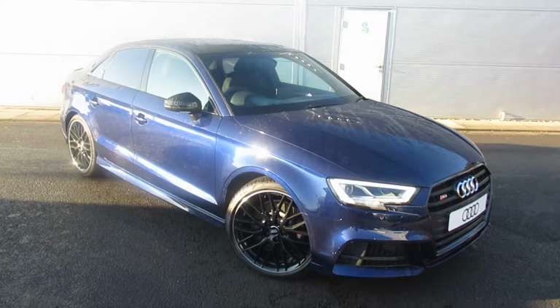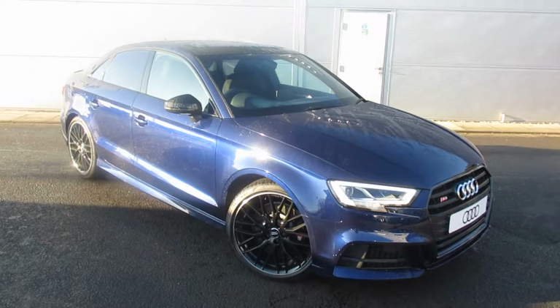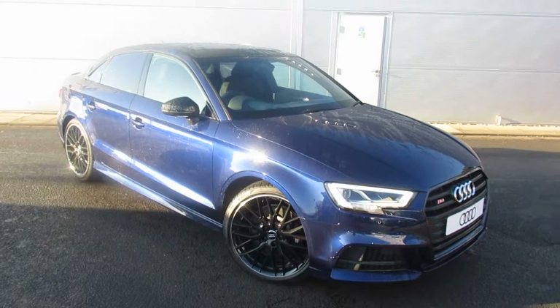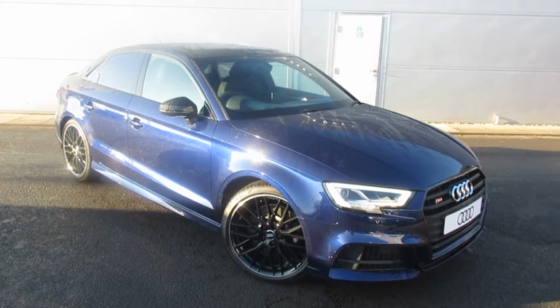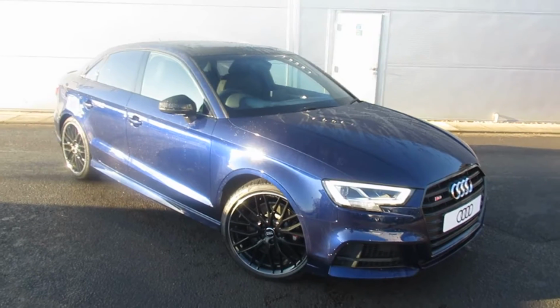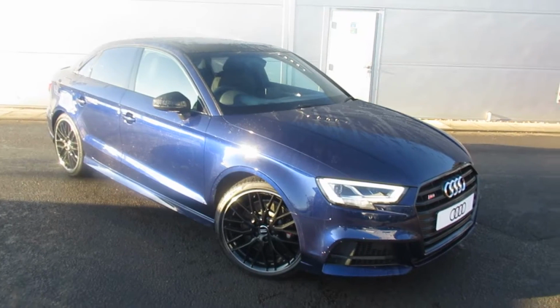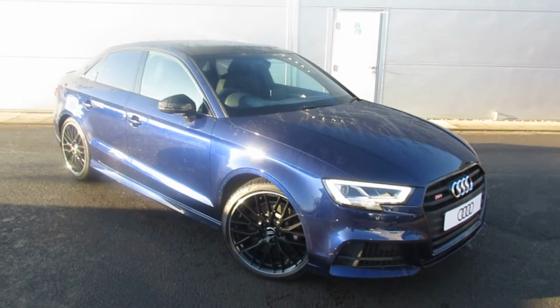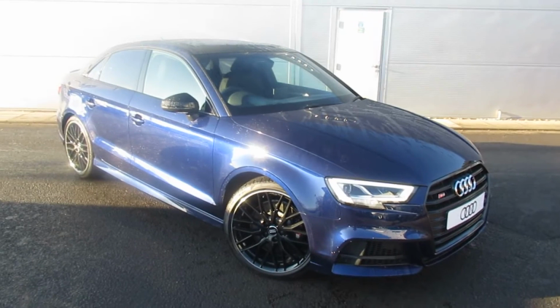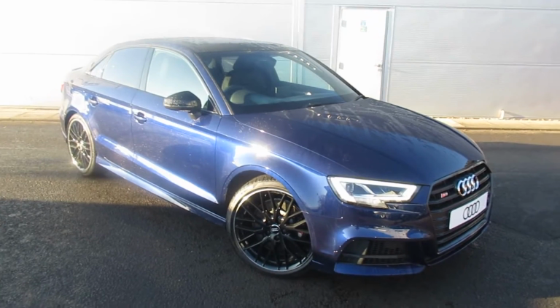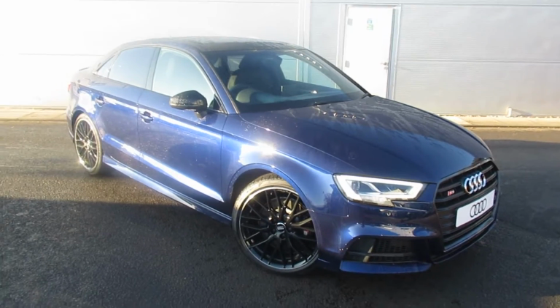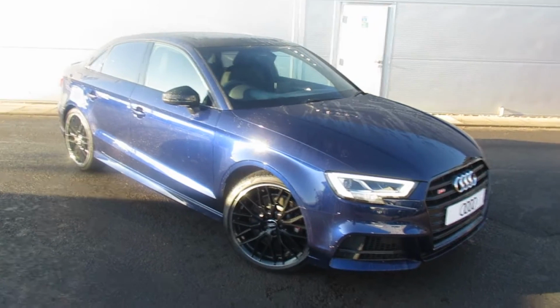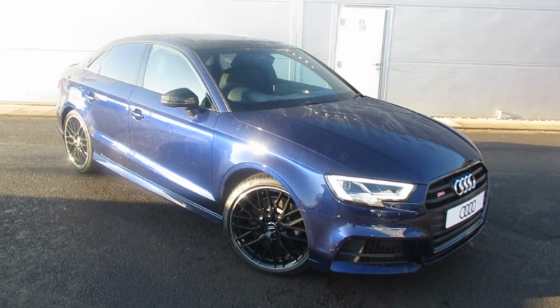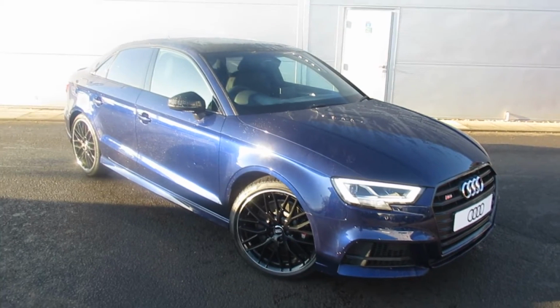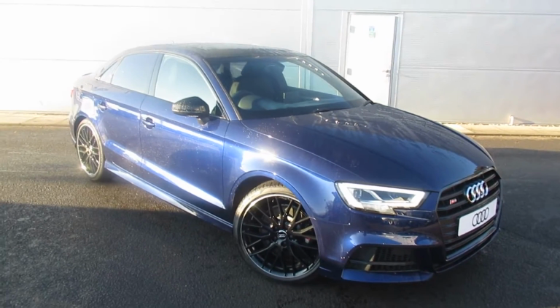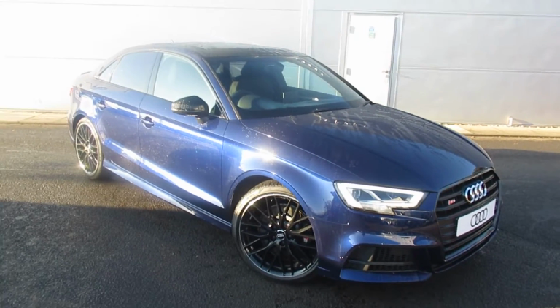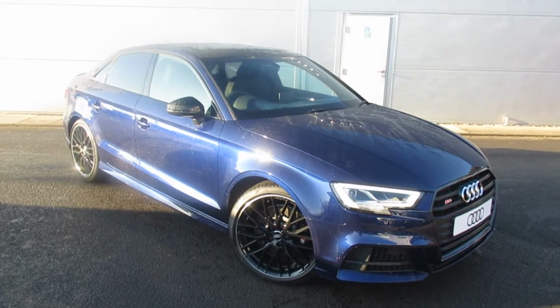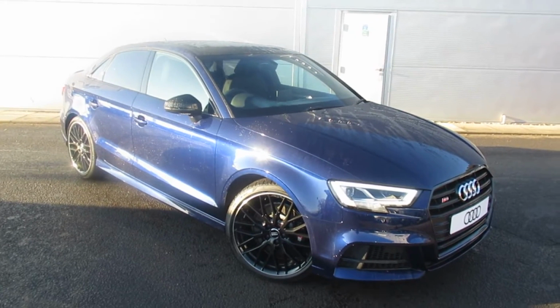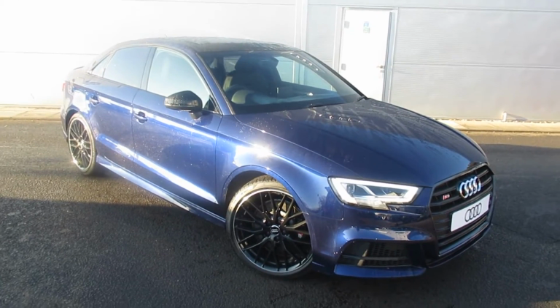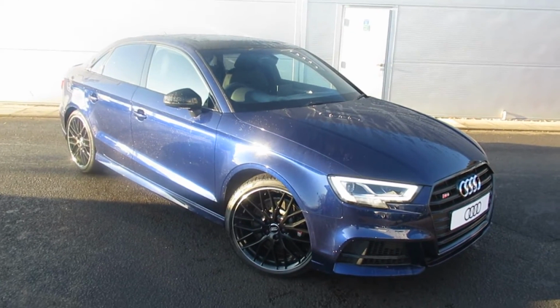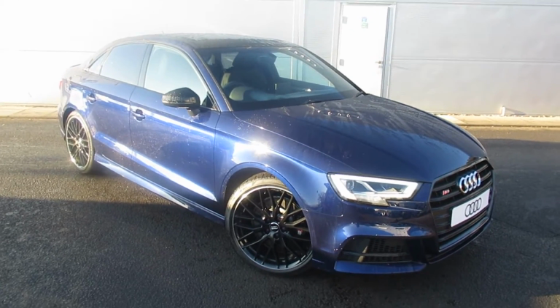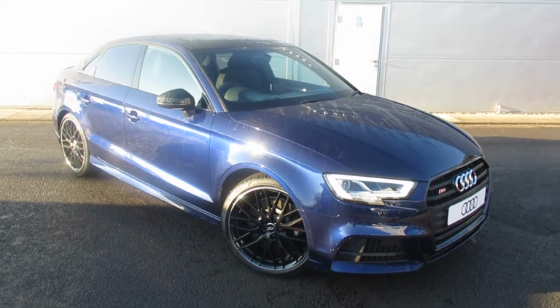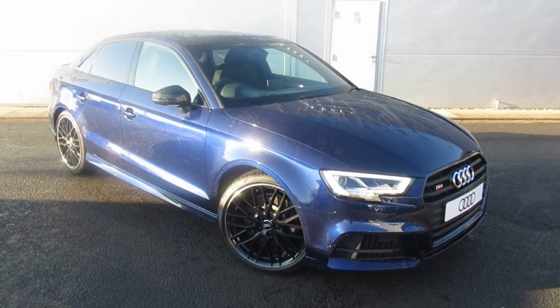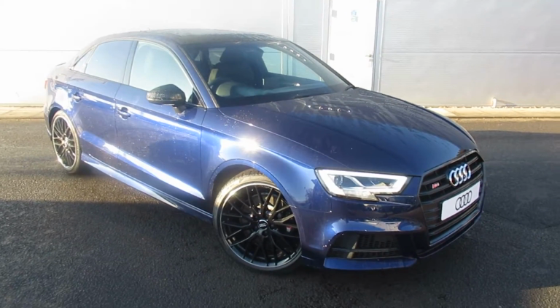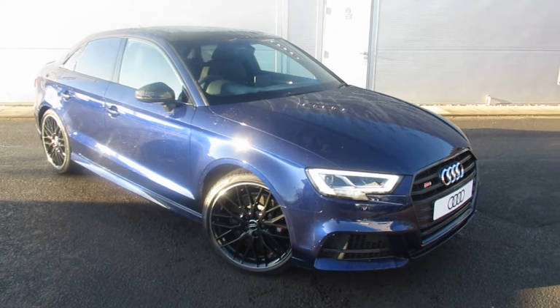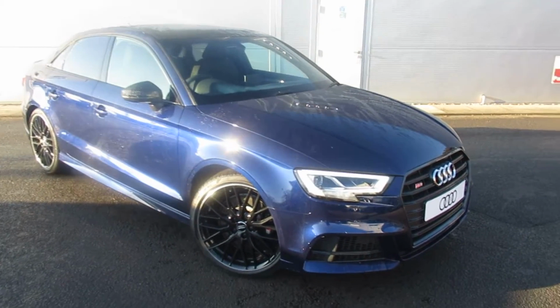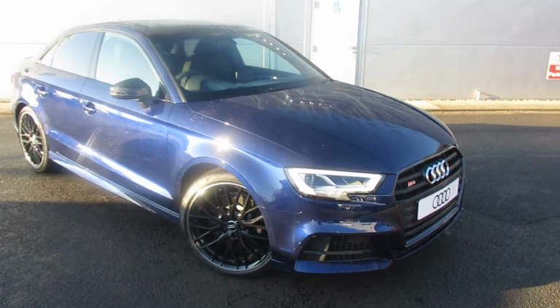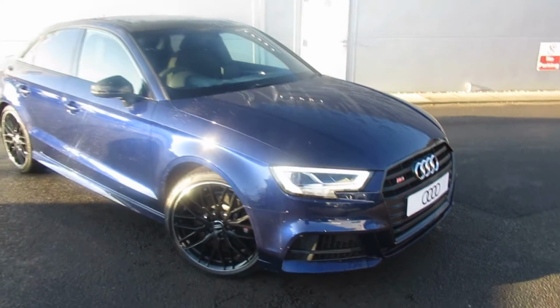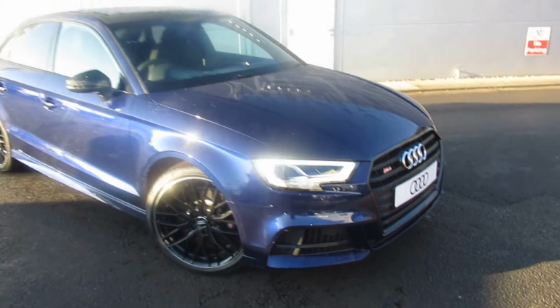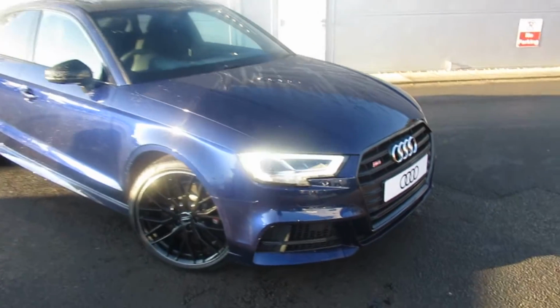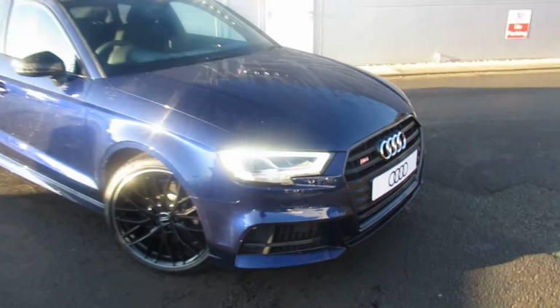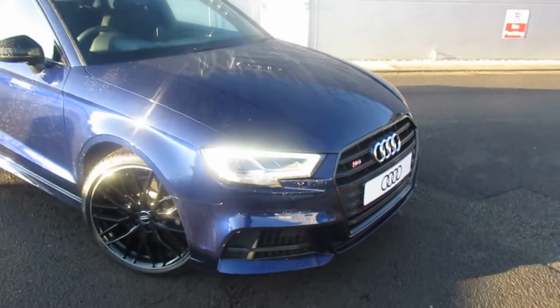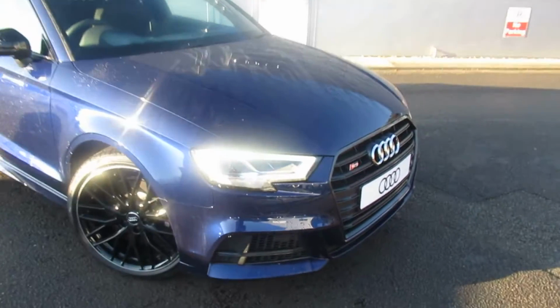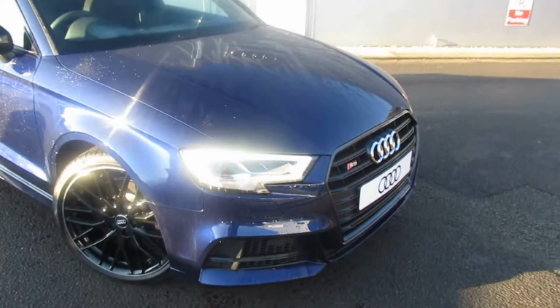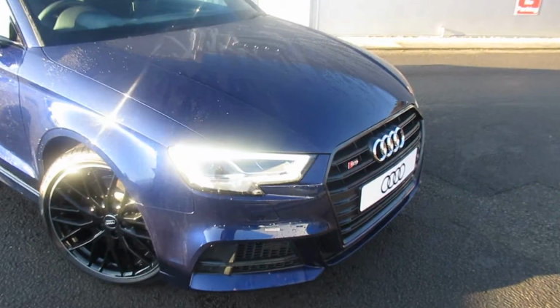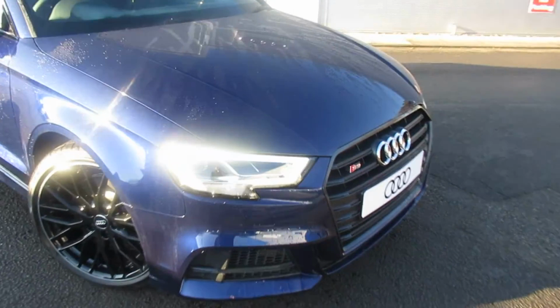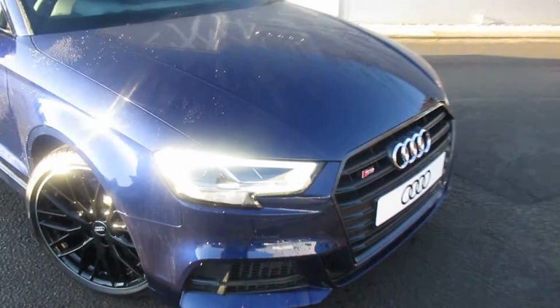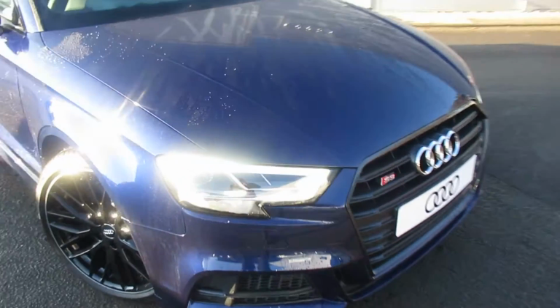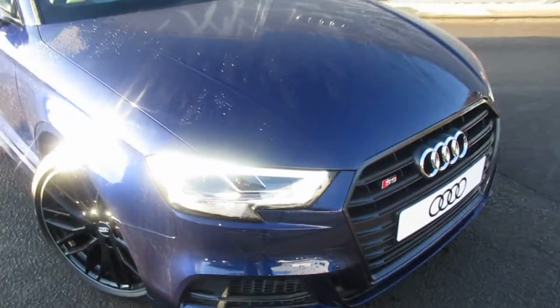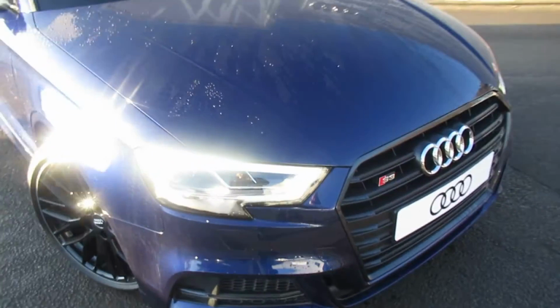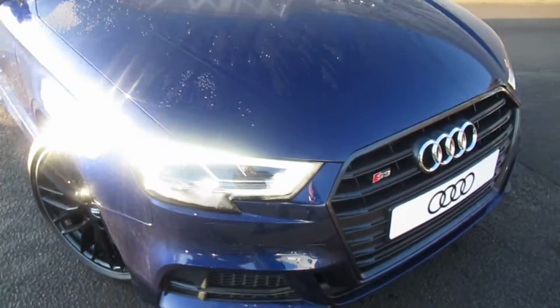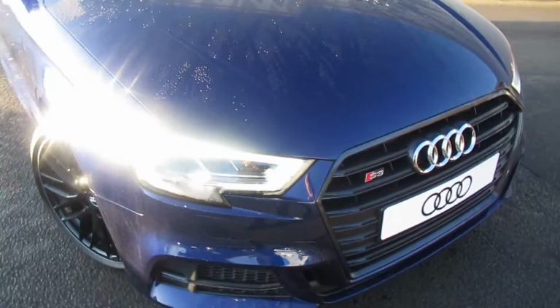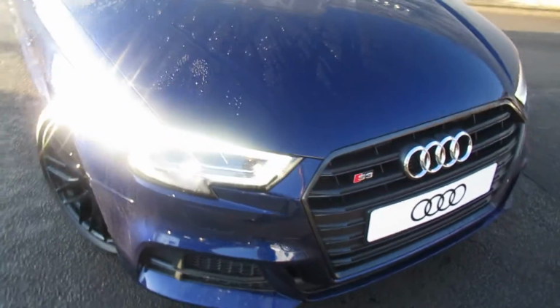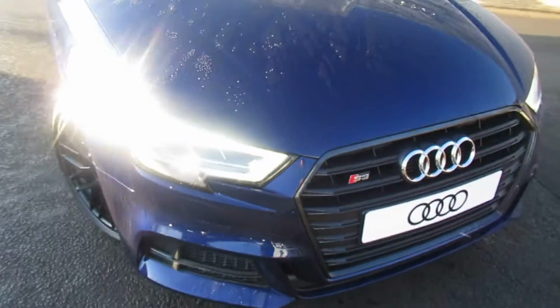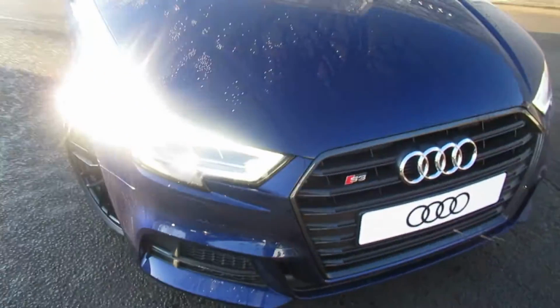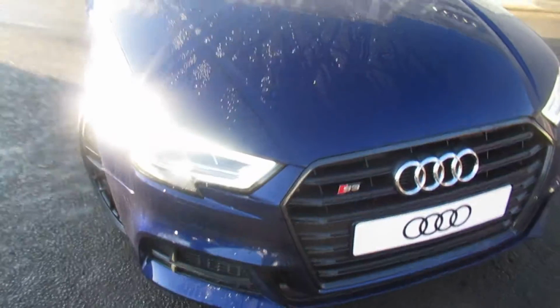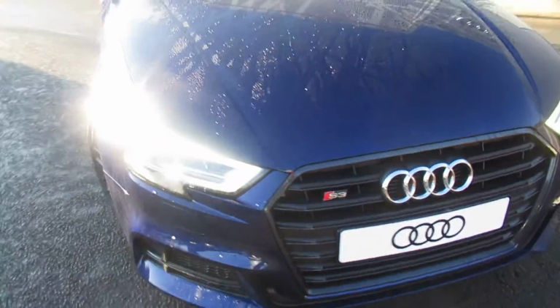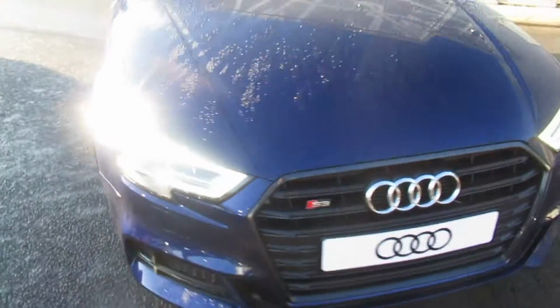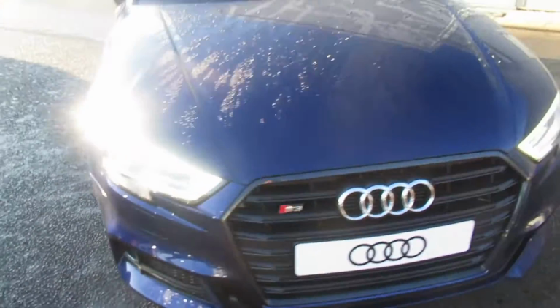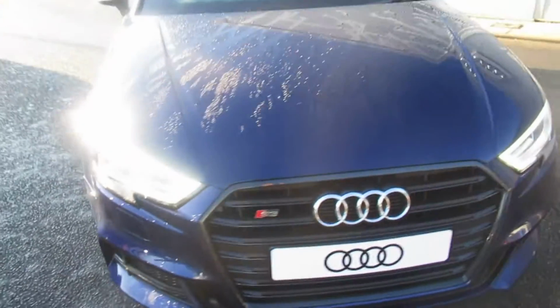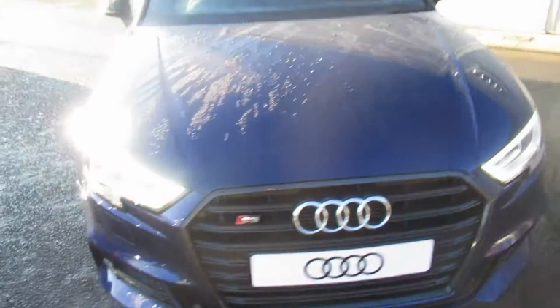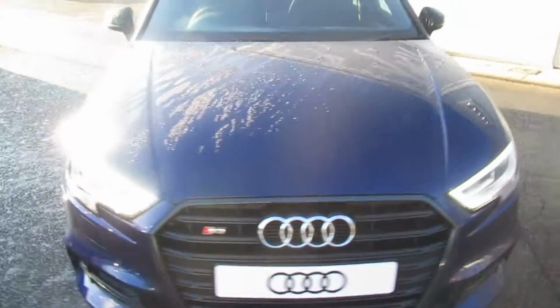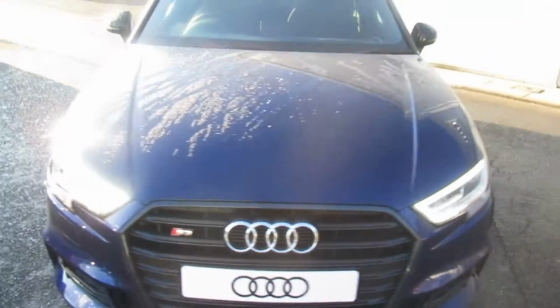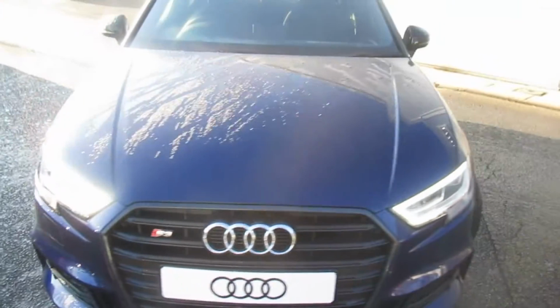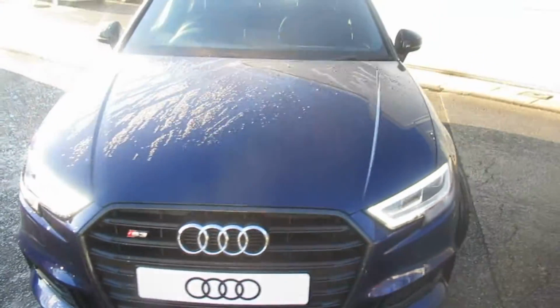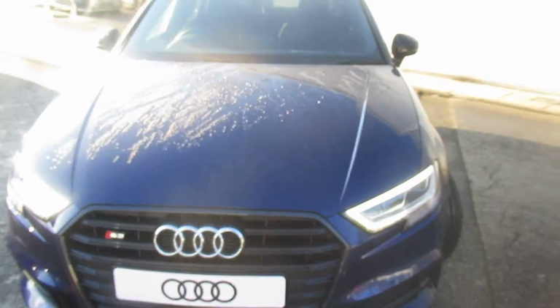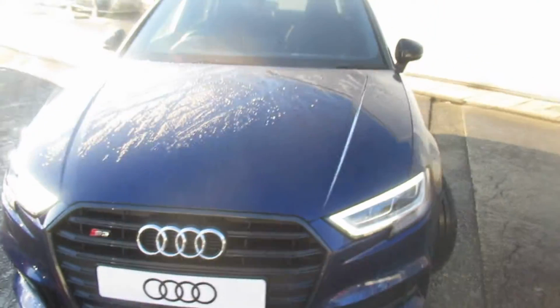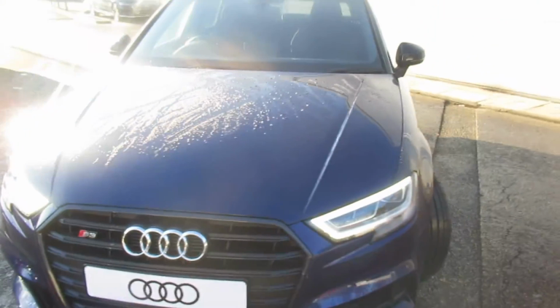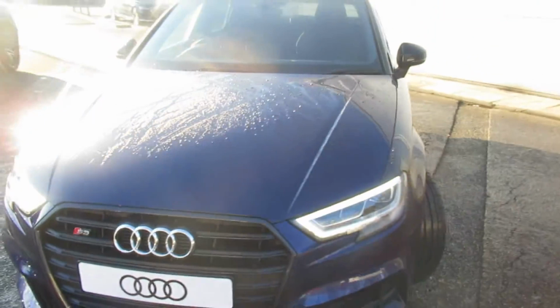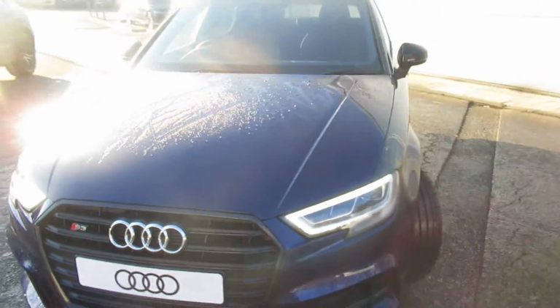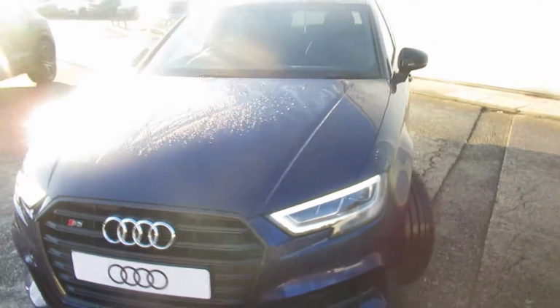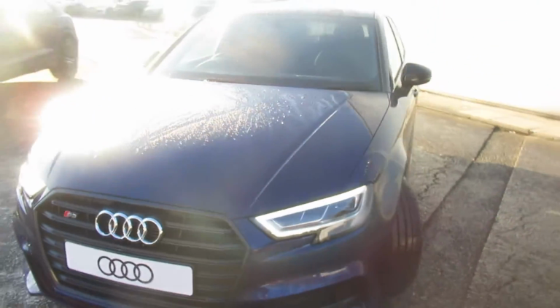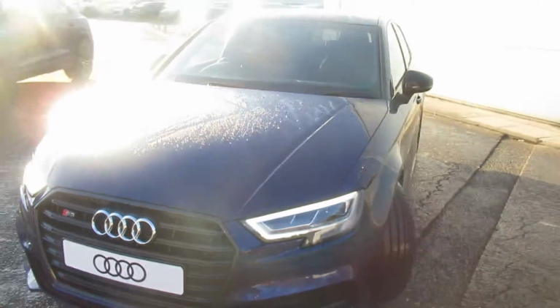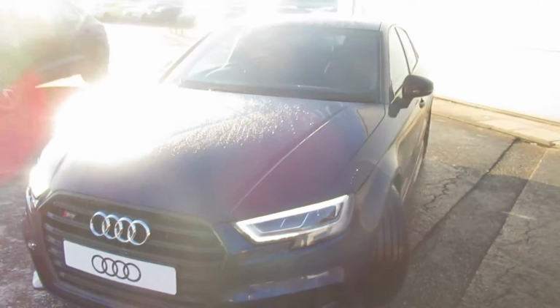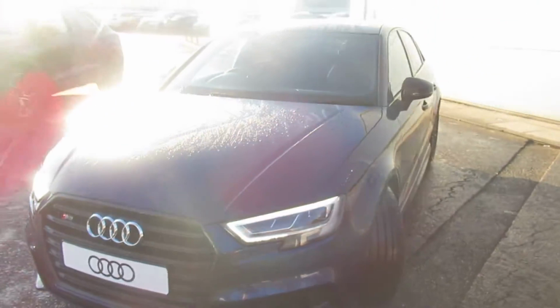Hello, welcome to Crew Audi. Today we have the Audi S3 saloon. The car's got the LED headlights with the daytime running LEDs with the front headlight washer jets.